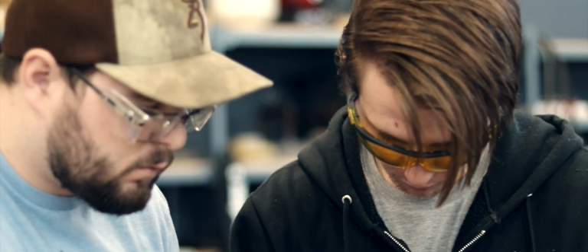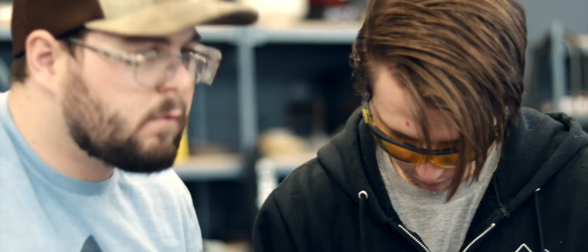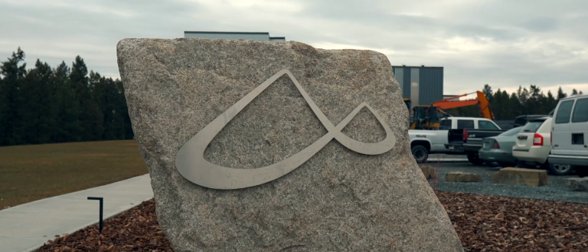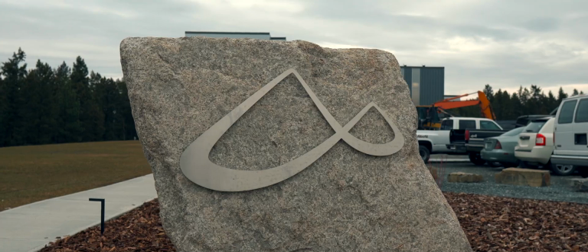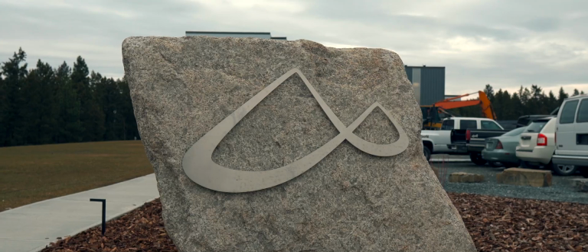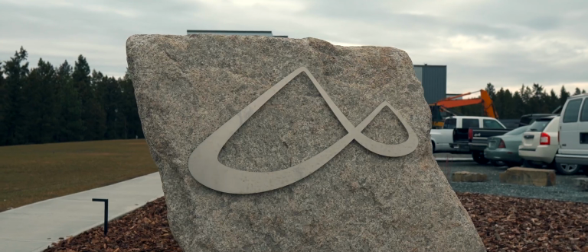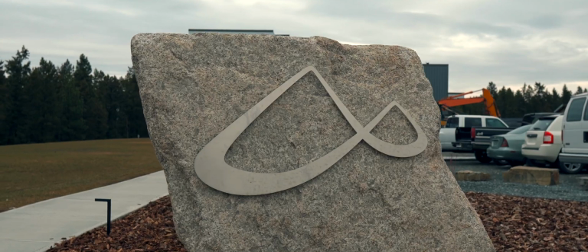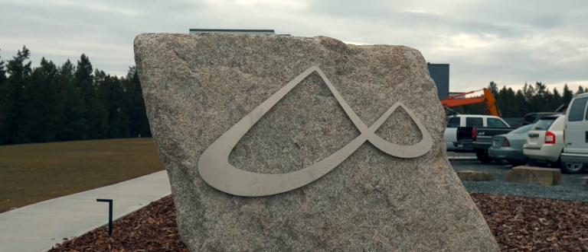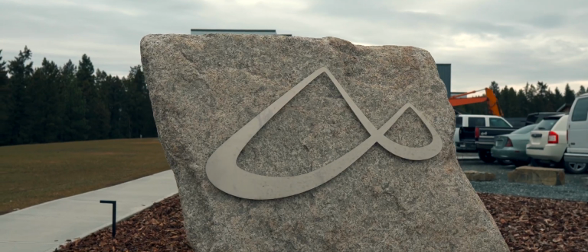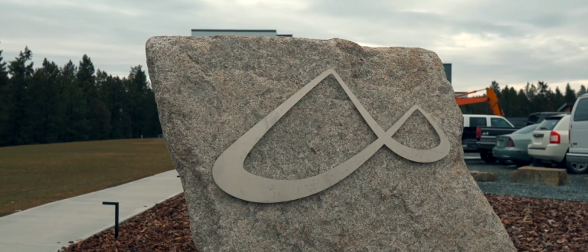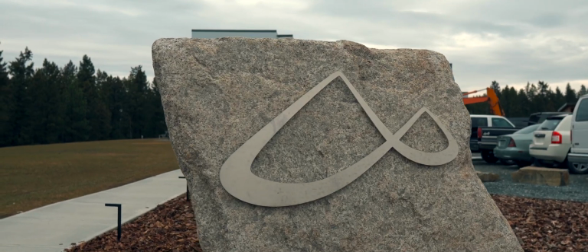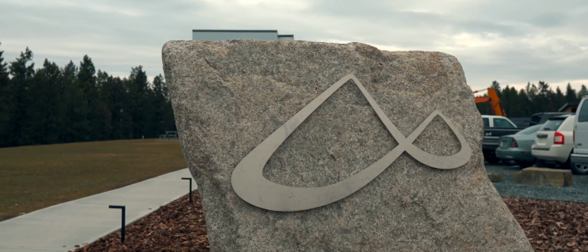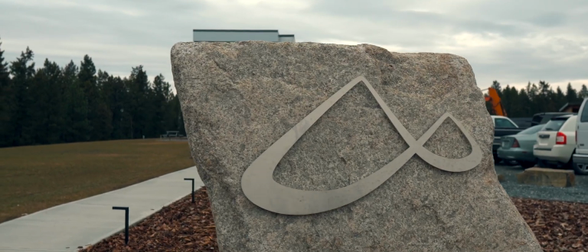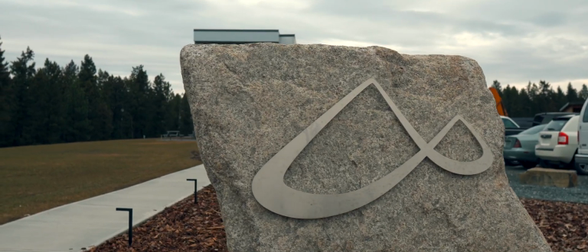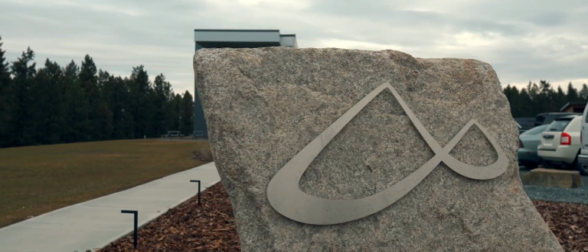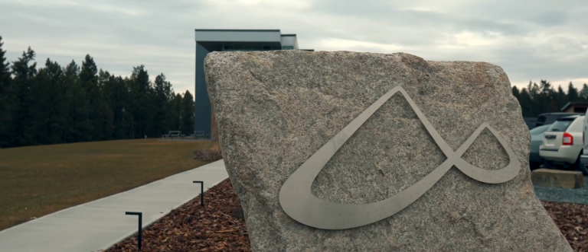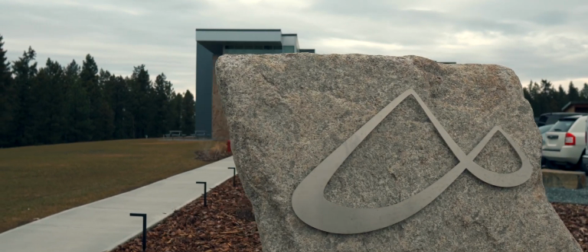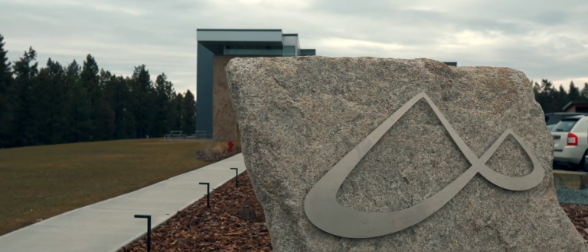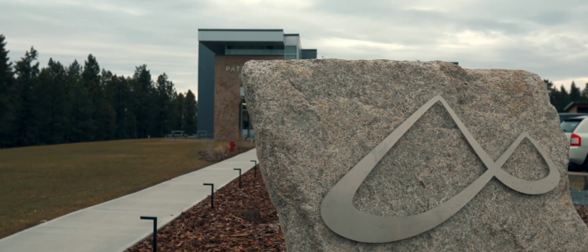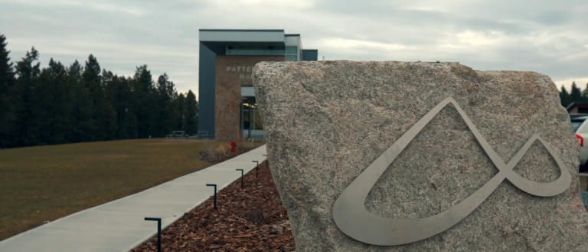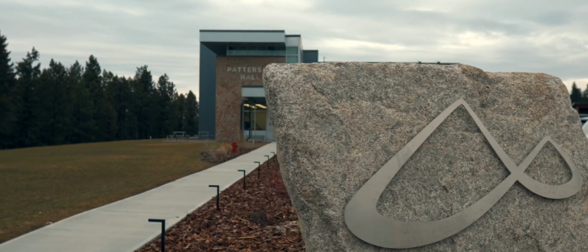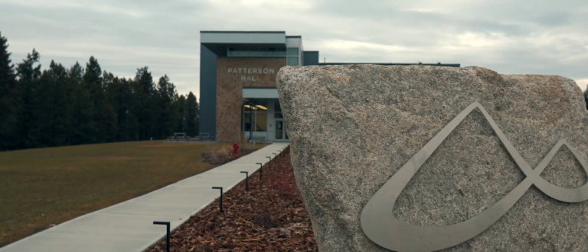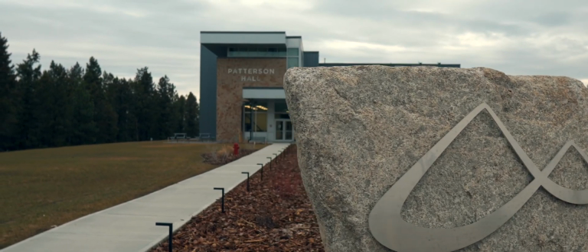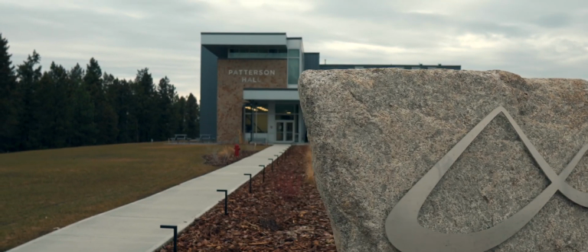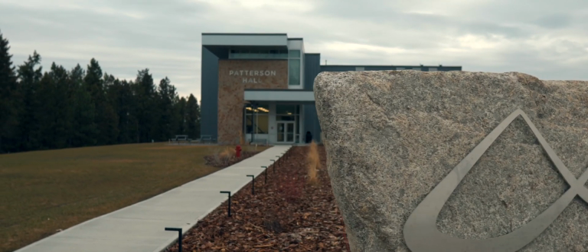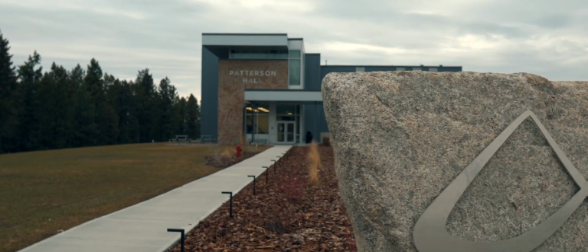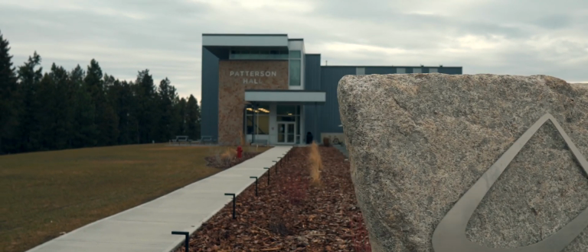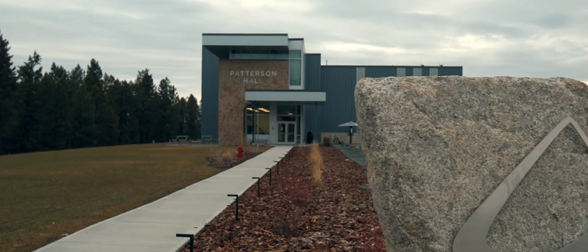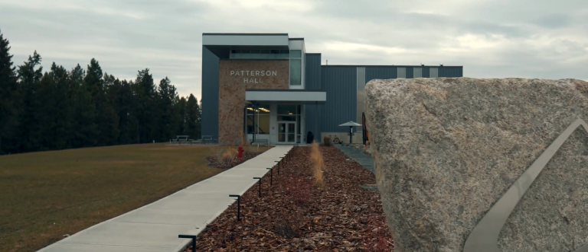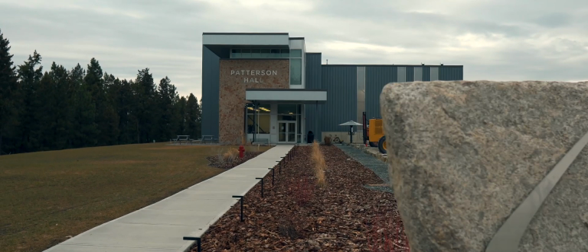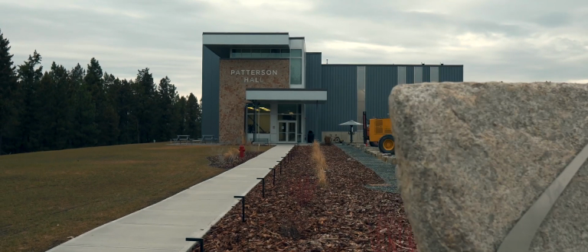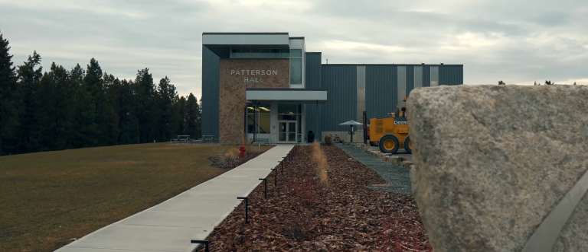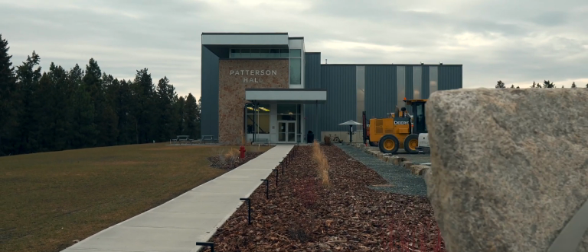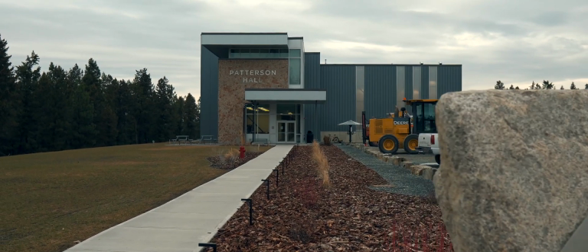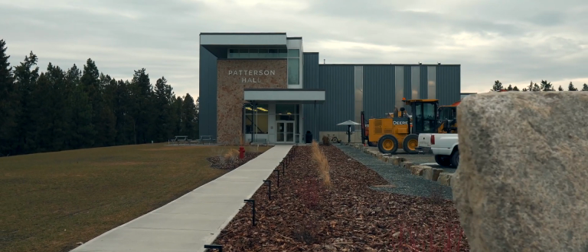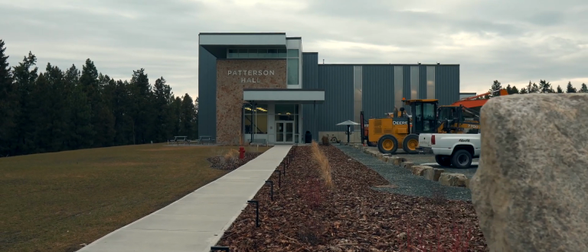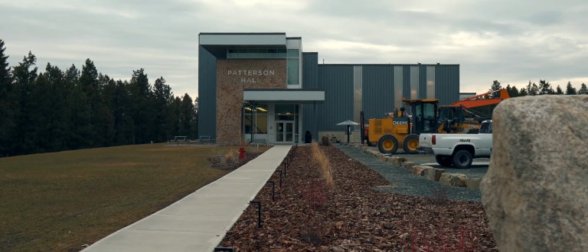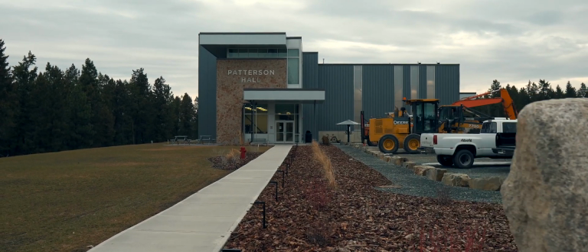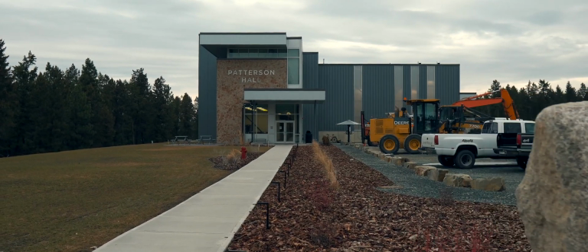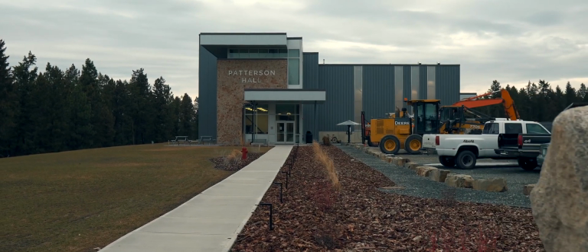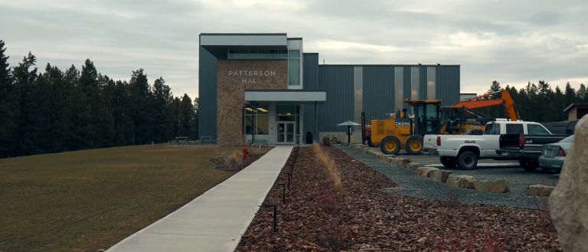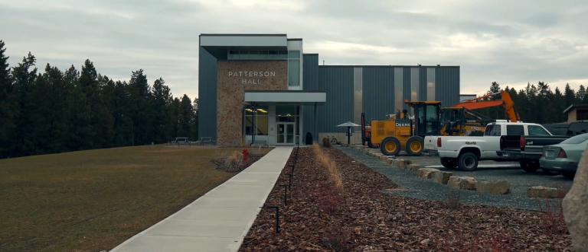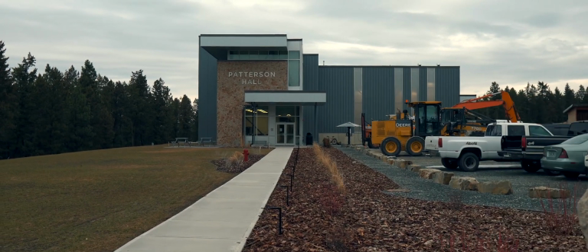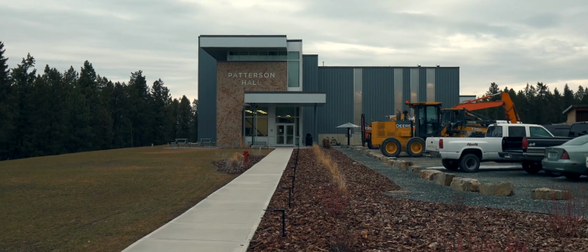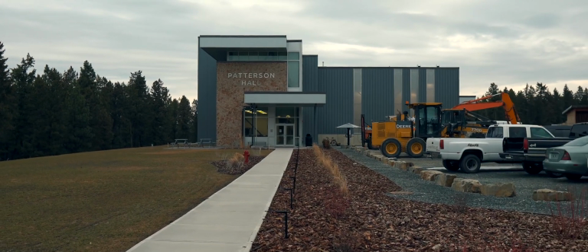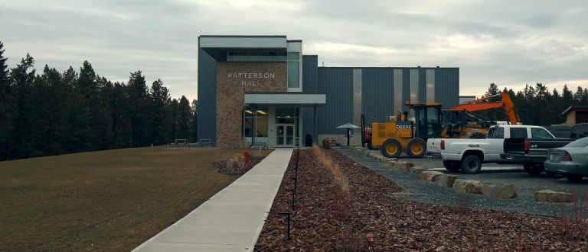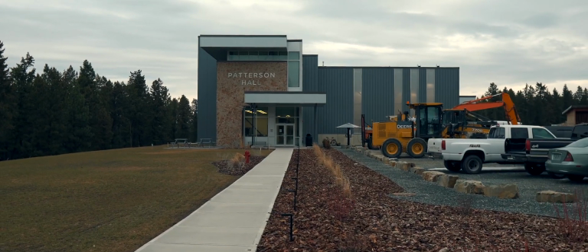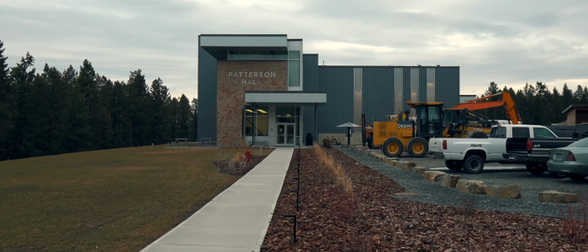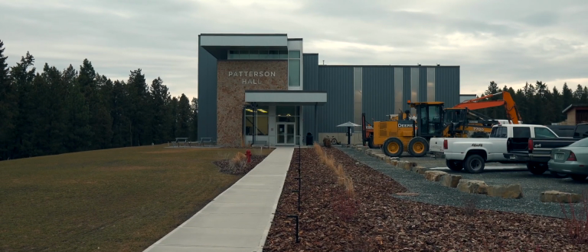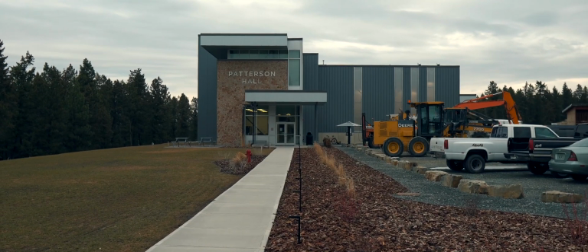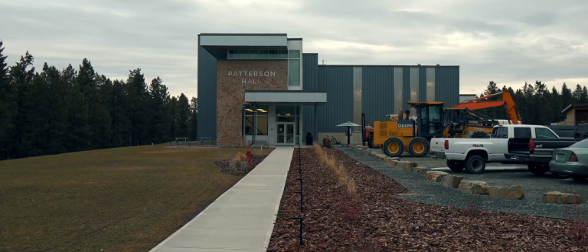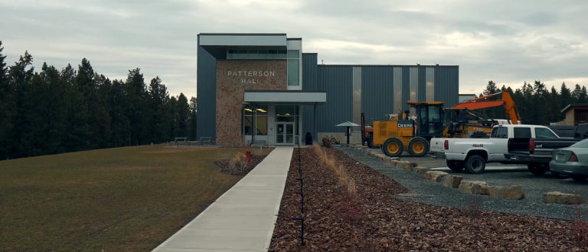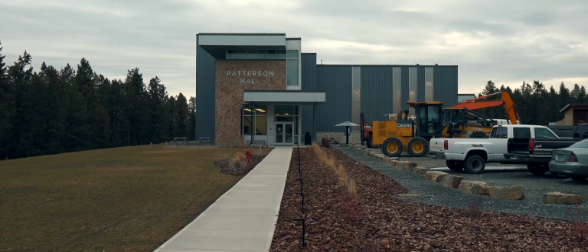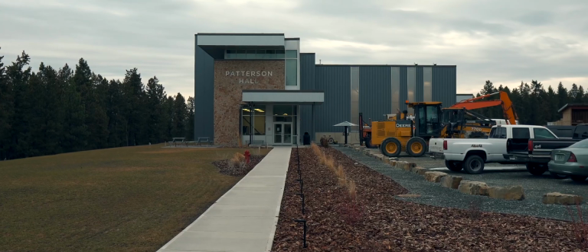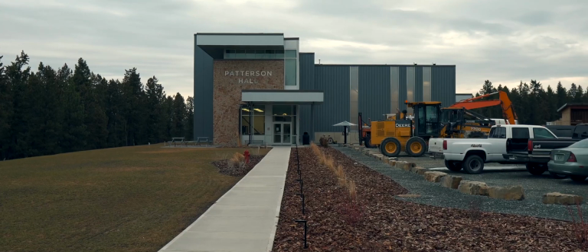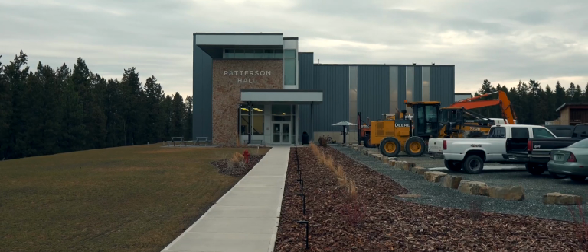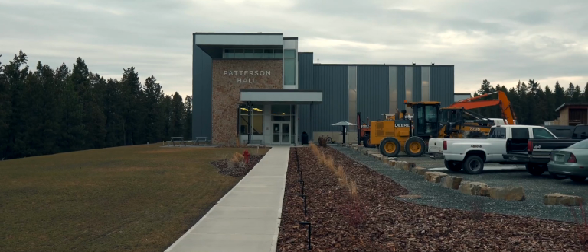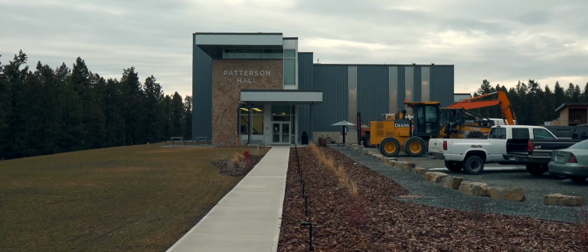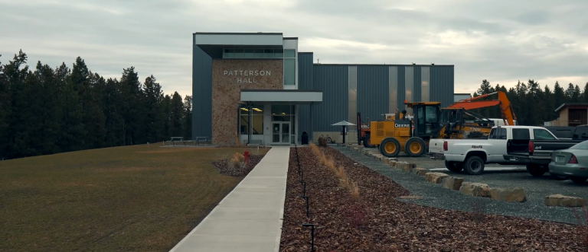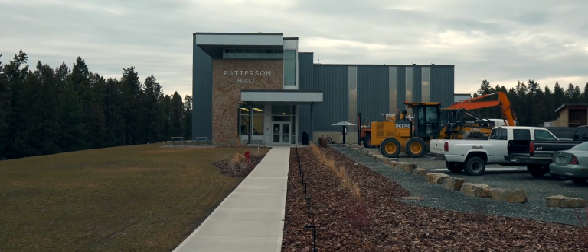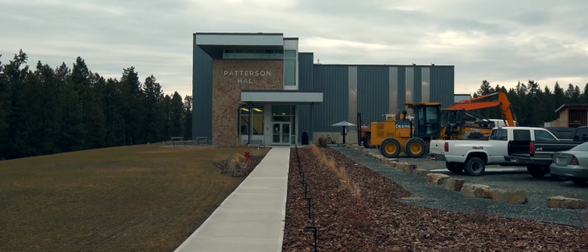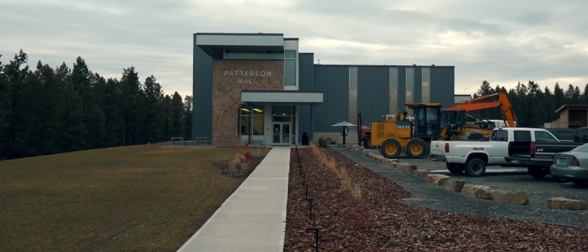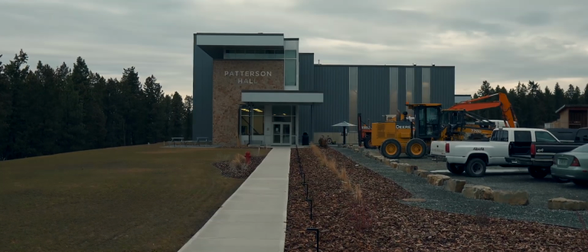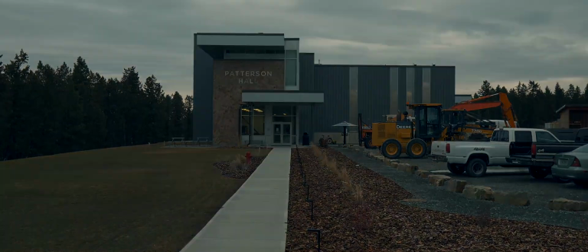The industrial mechanic program here at the College of the Rockies is hosted here in Cranbrook at the main campus in our brand new facility here at Patterson Hall.